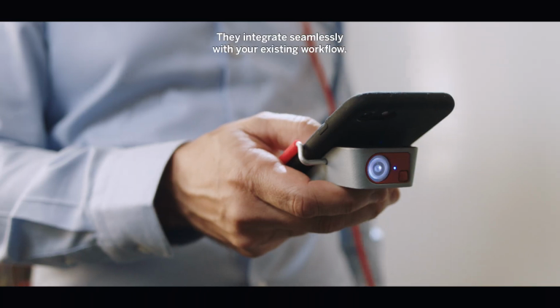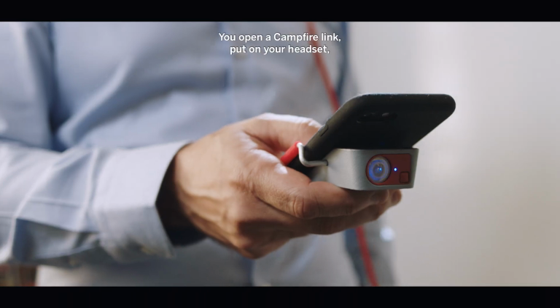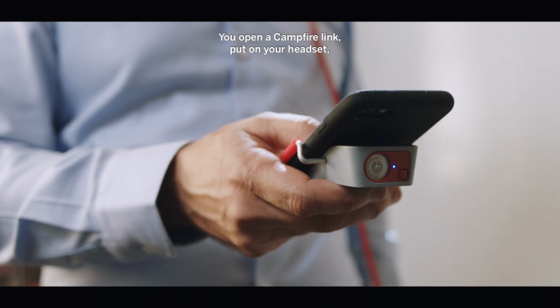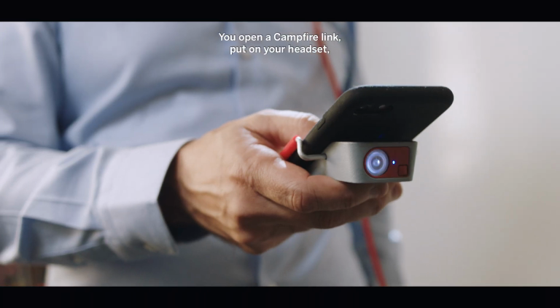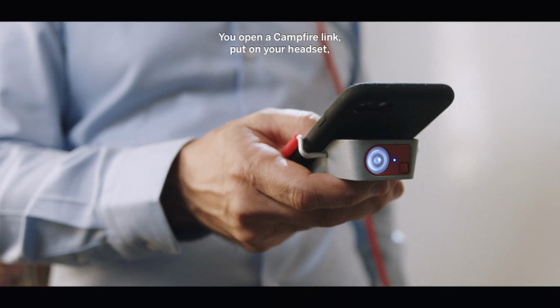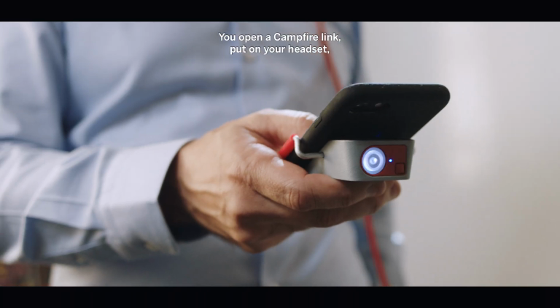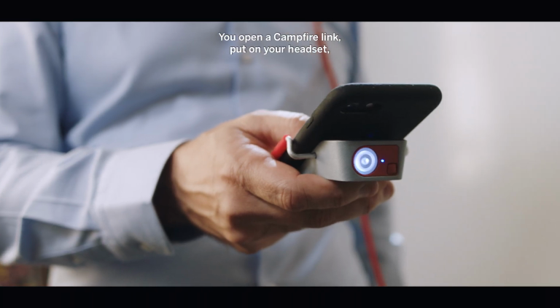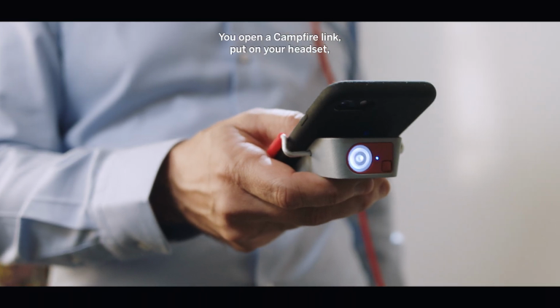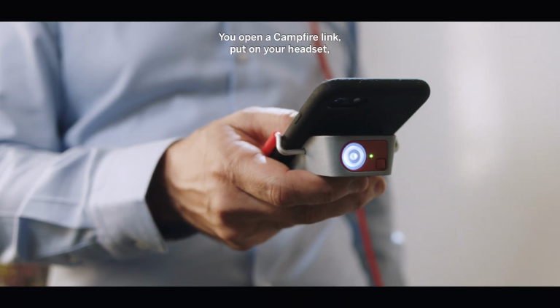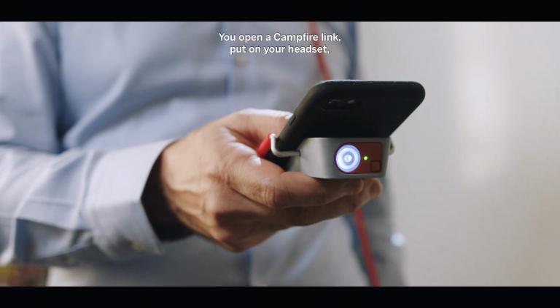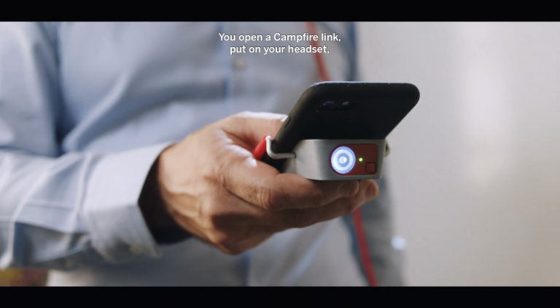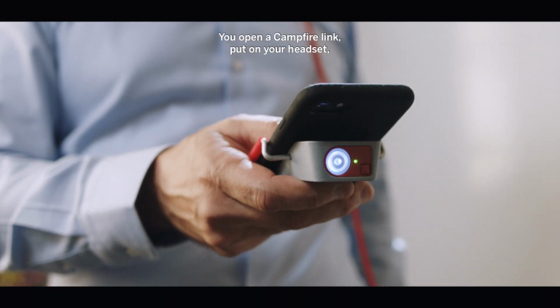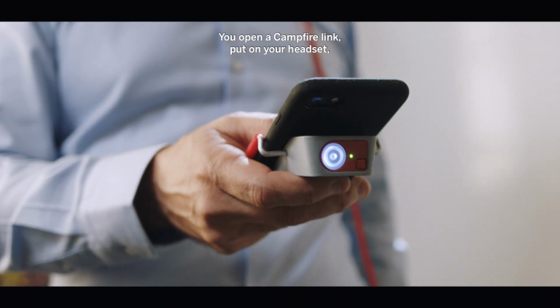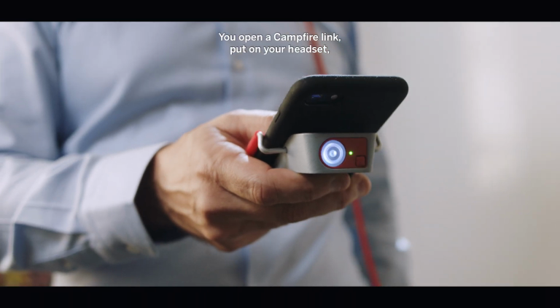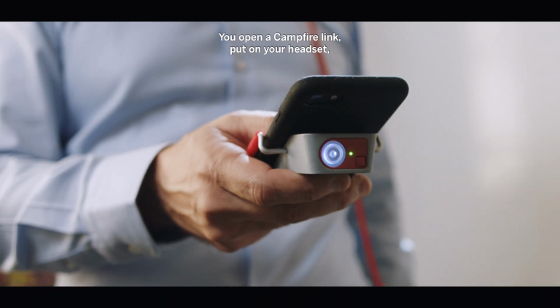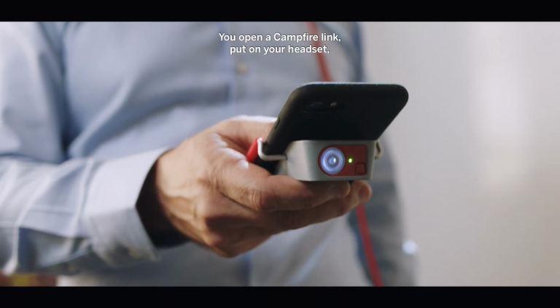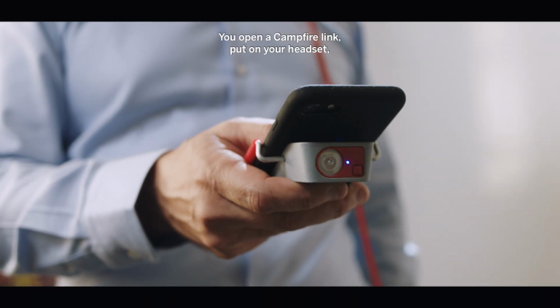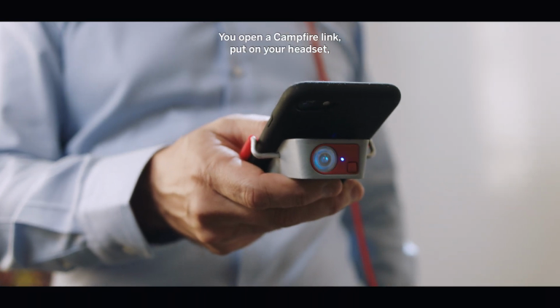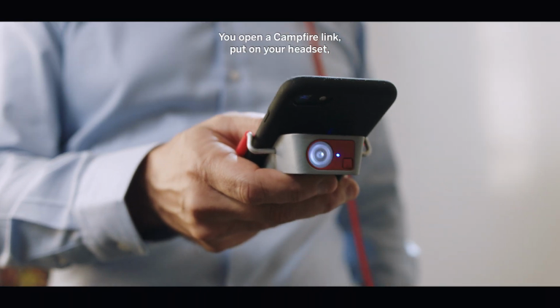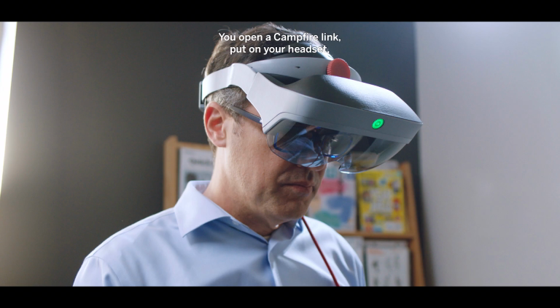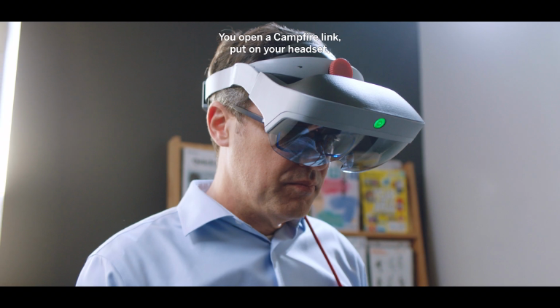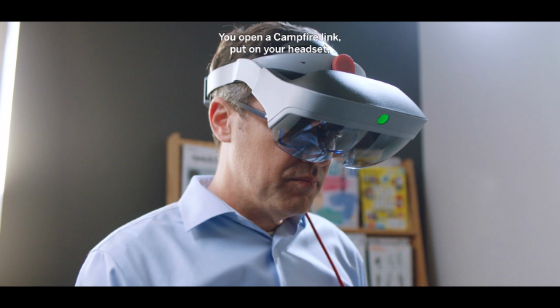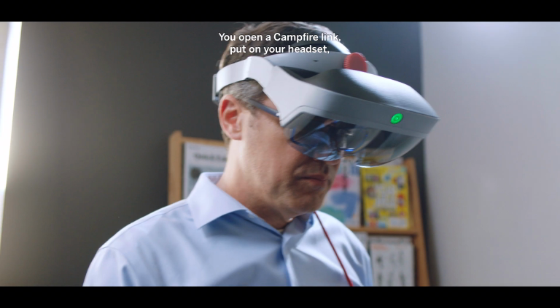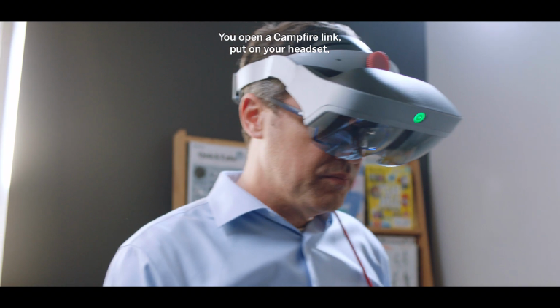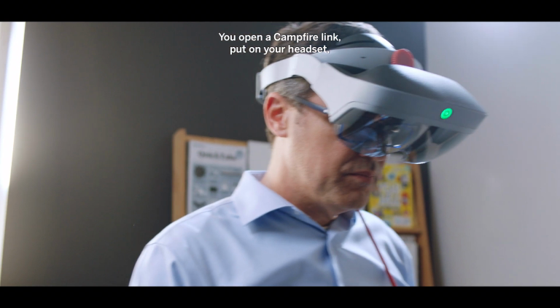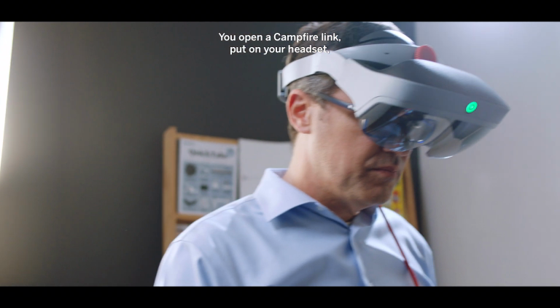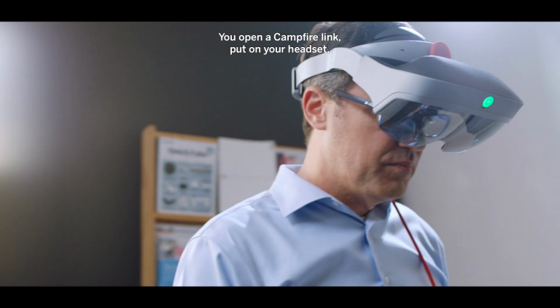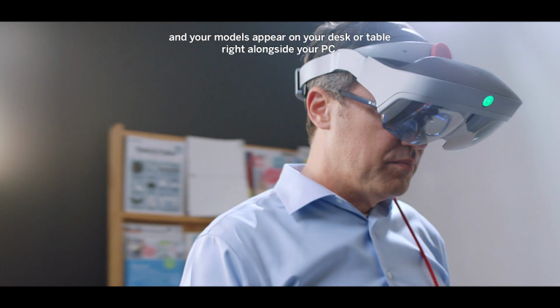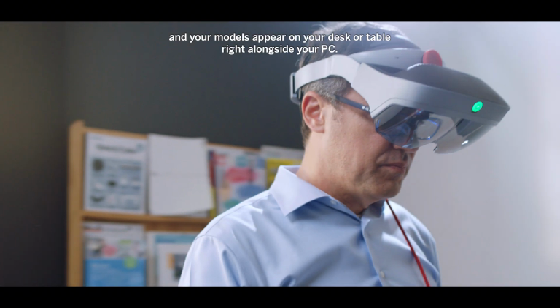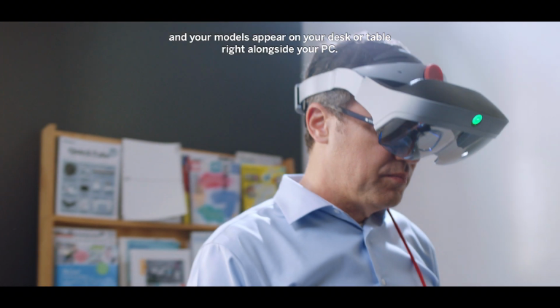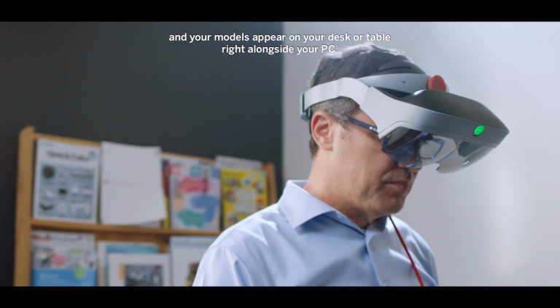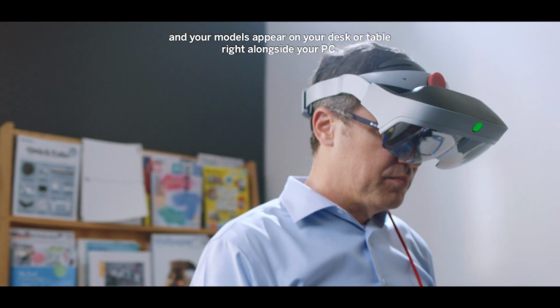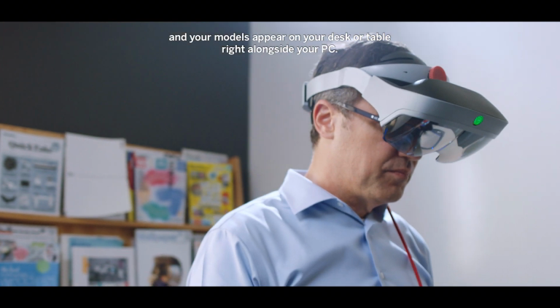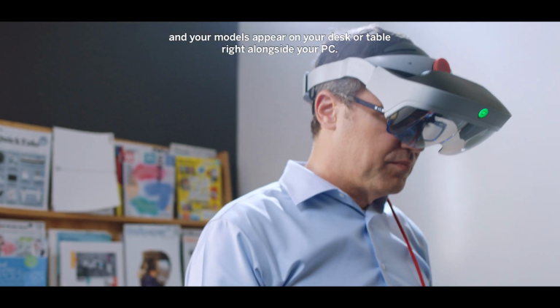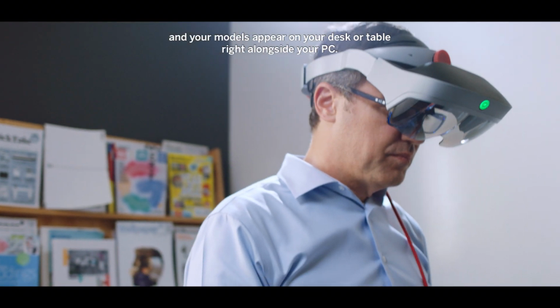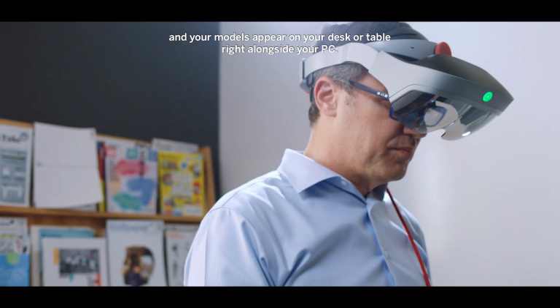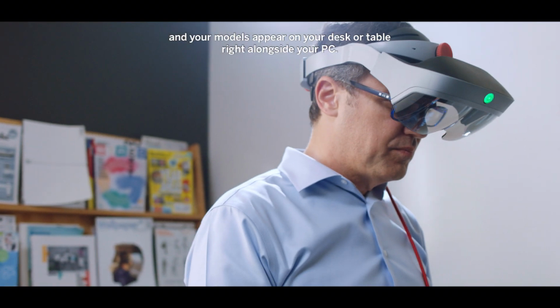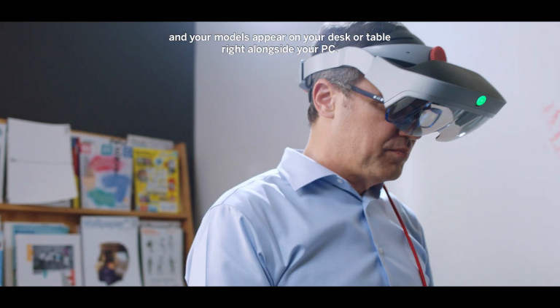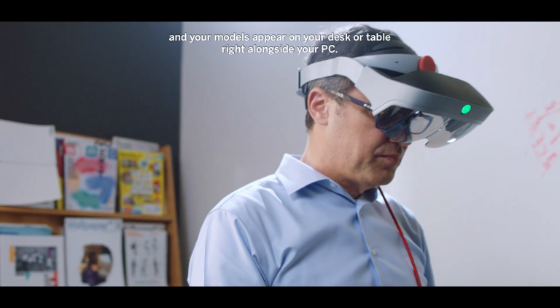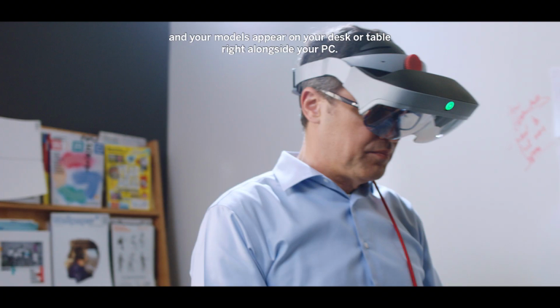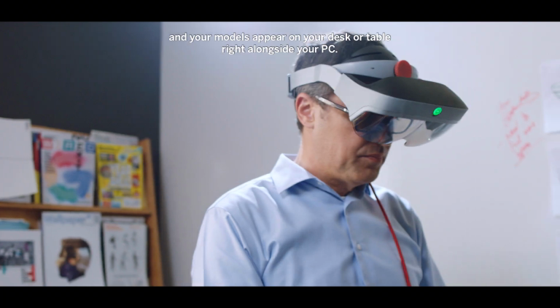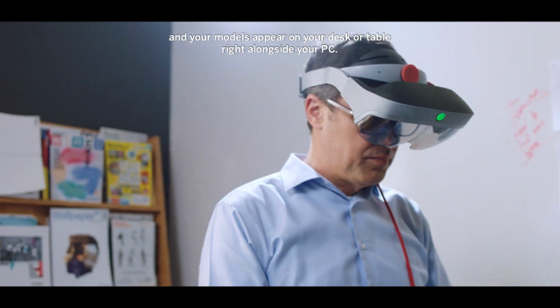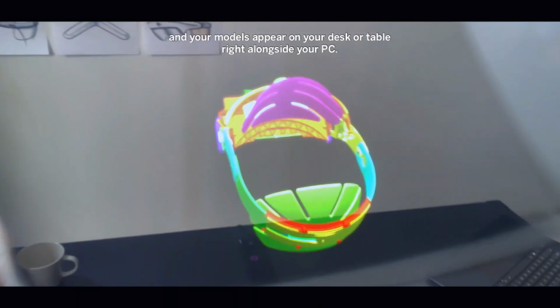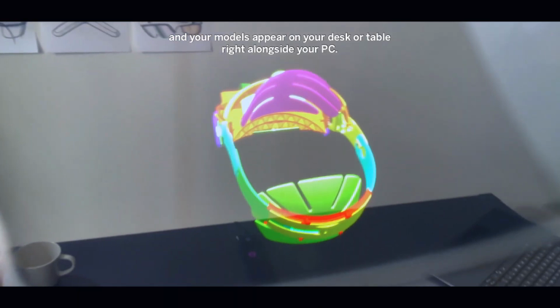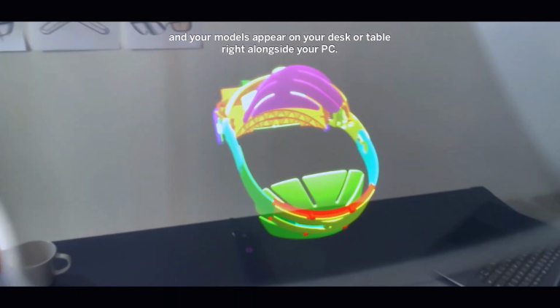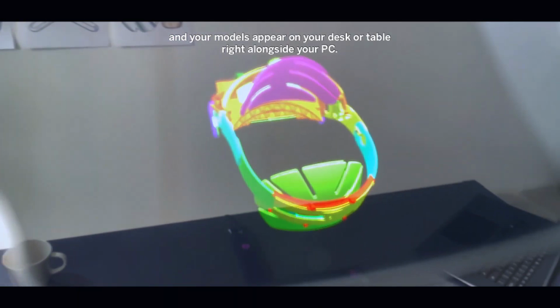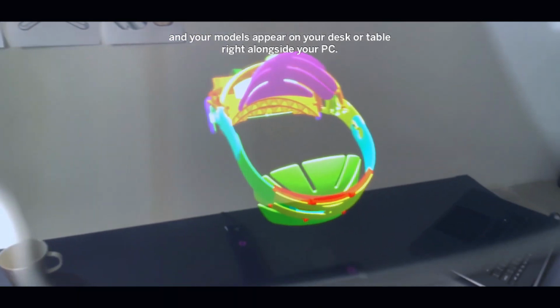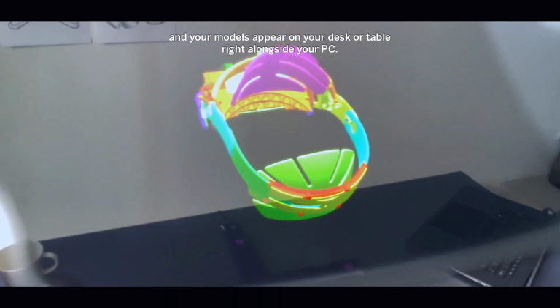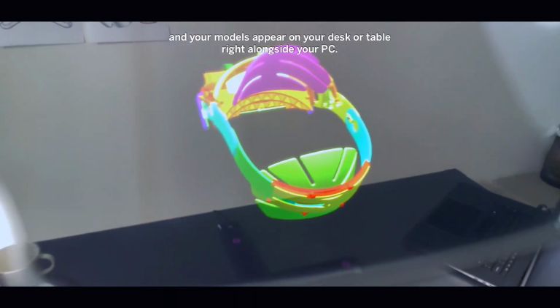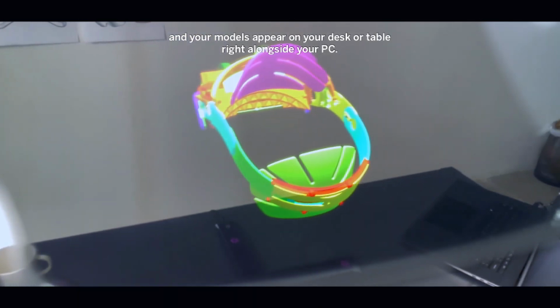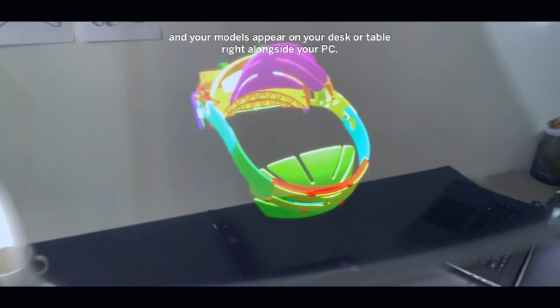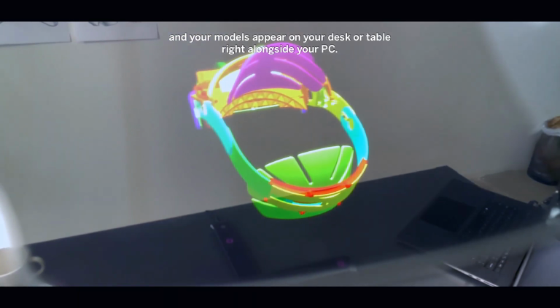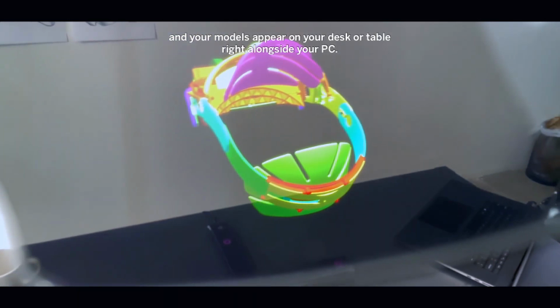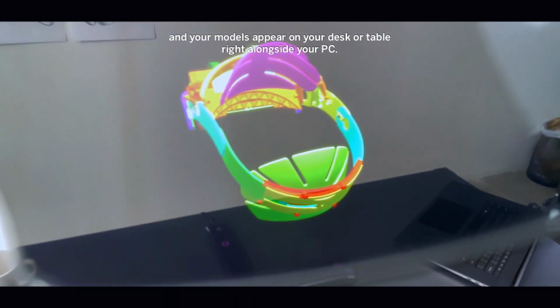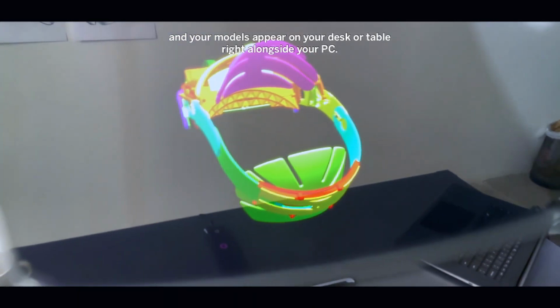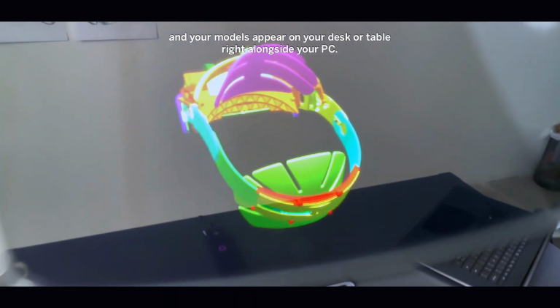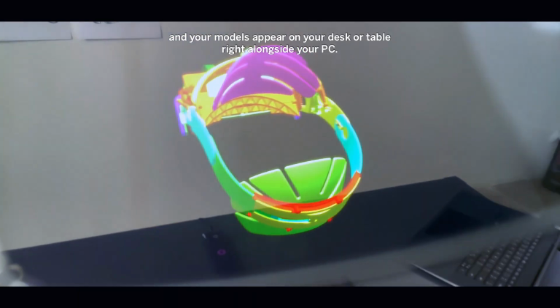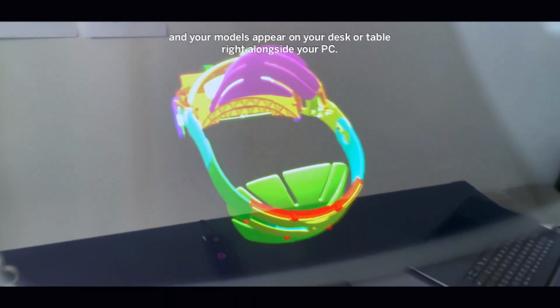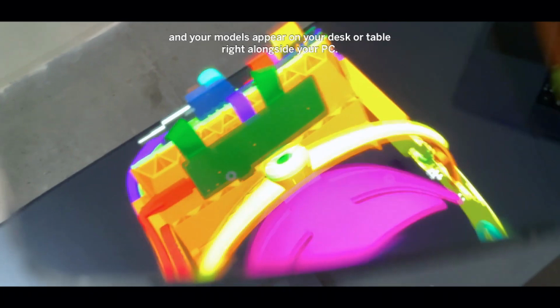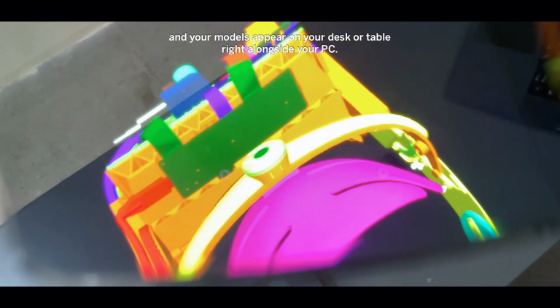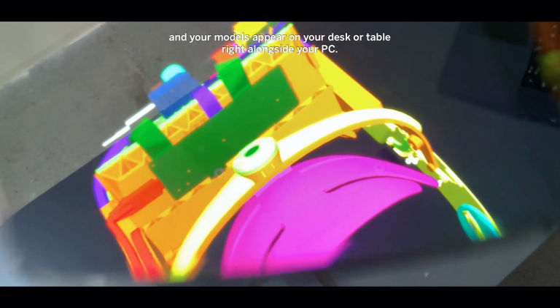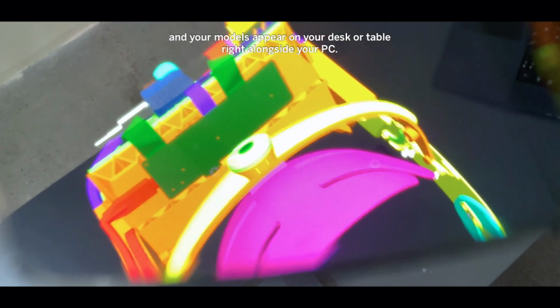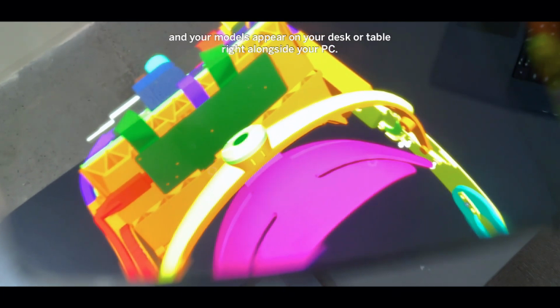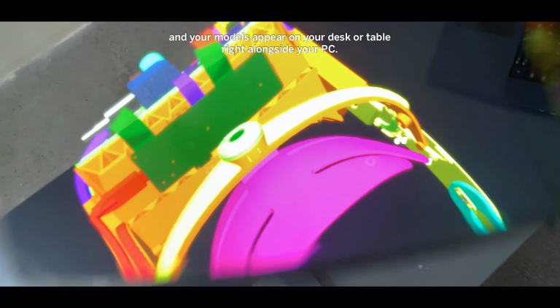You open a Campfire link, put on your headset, and your models appear on your desk or table right alongside your PC.